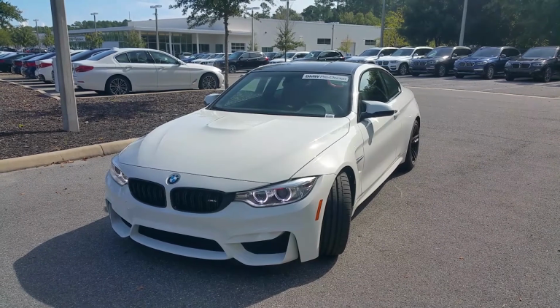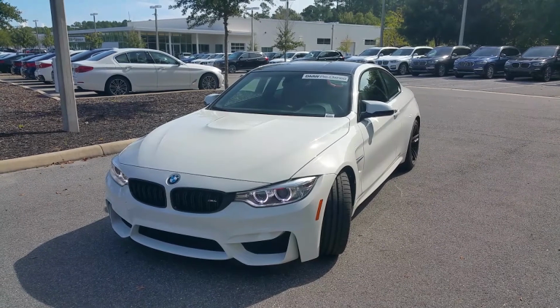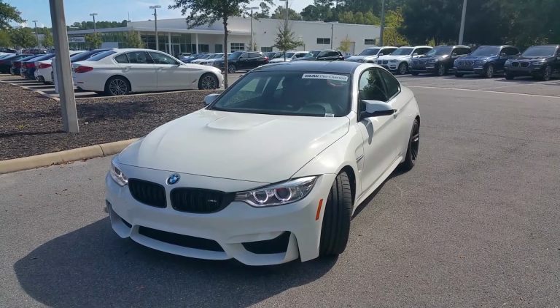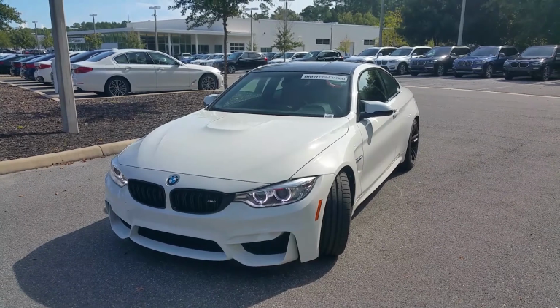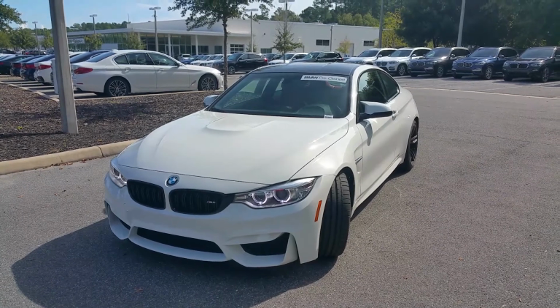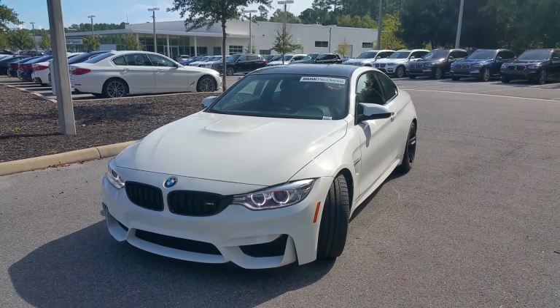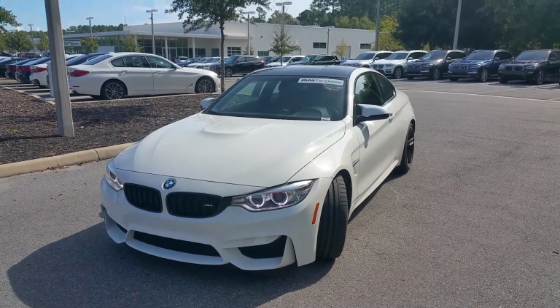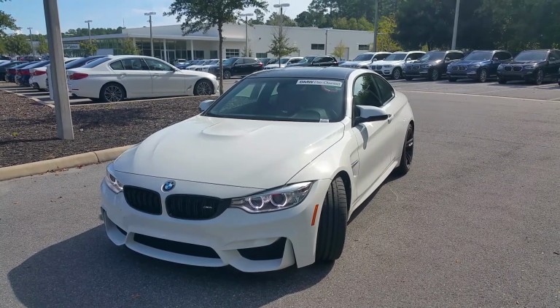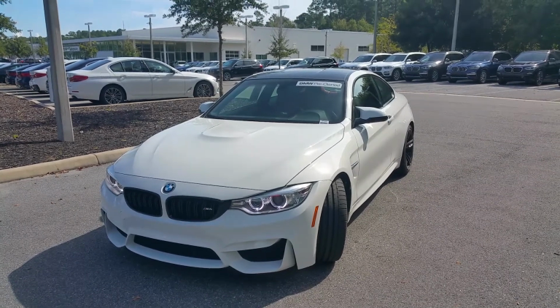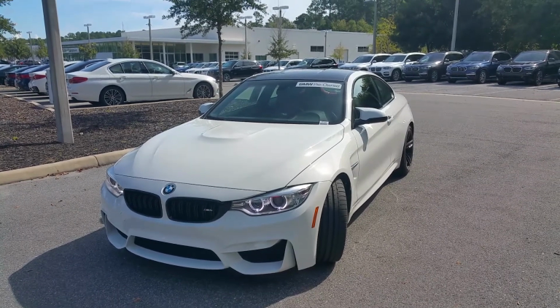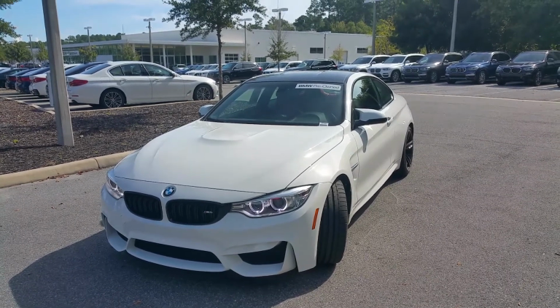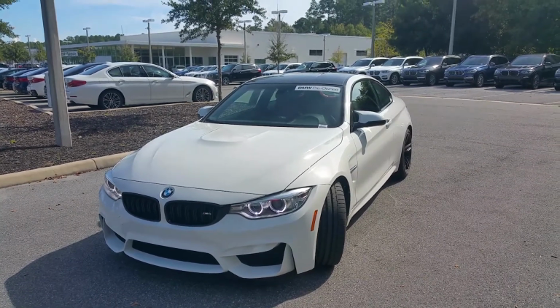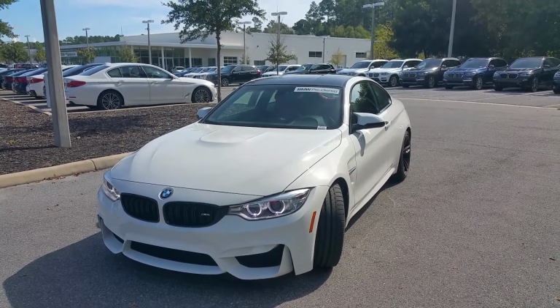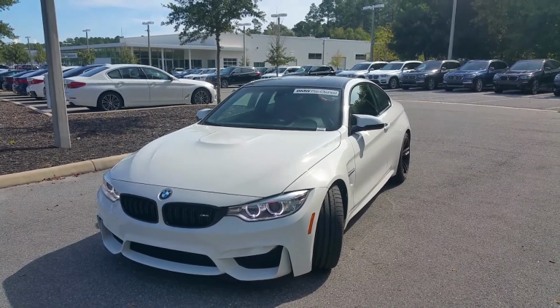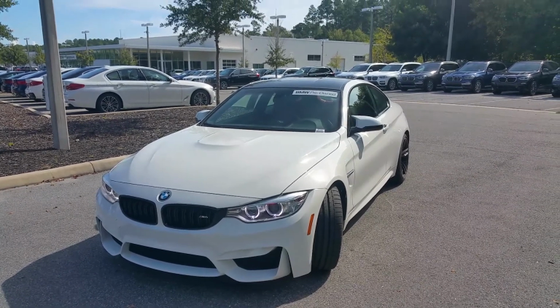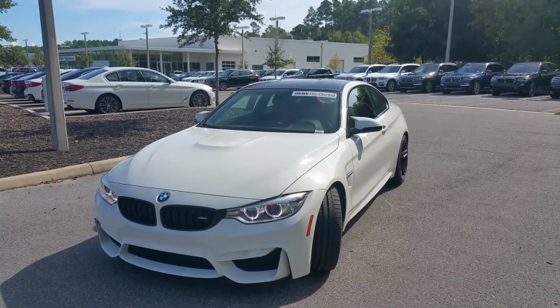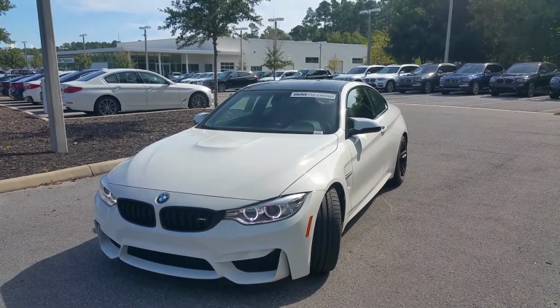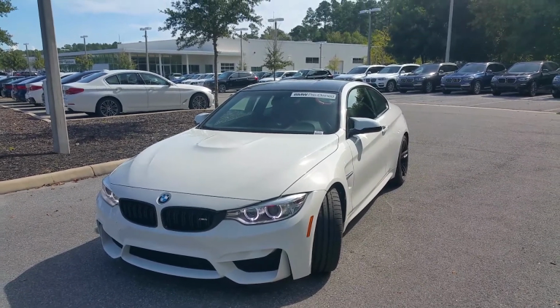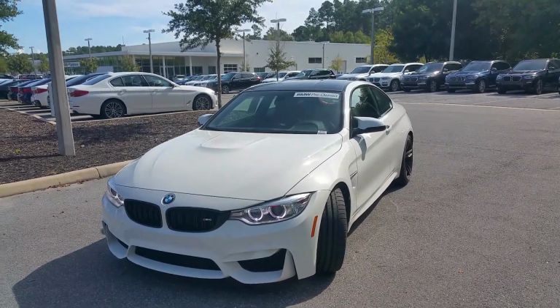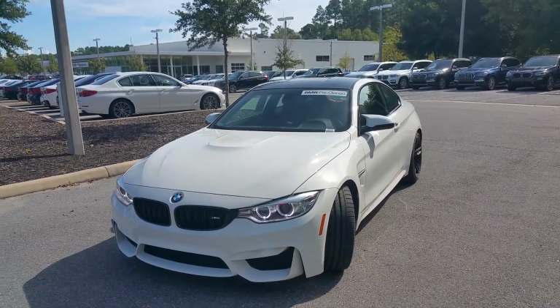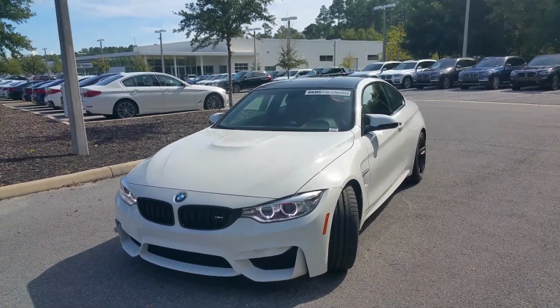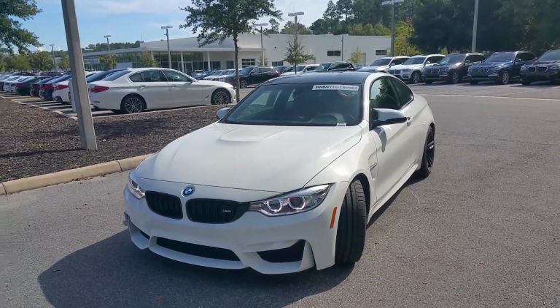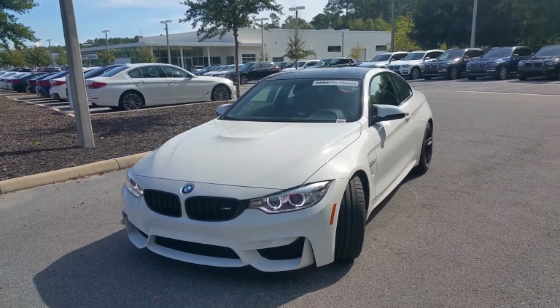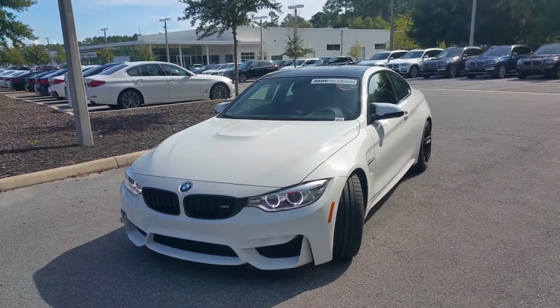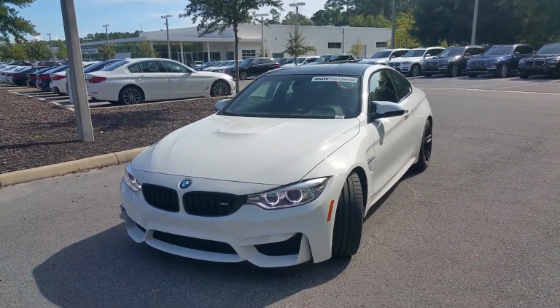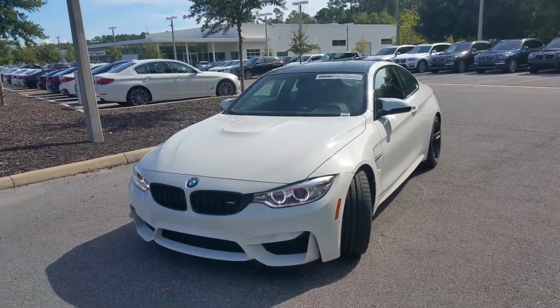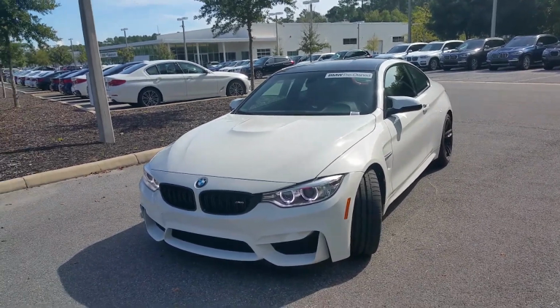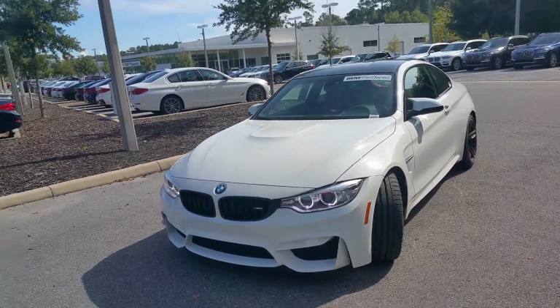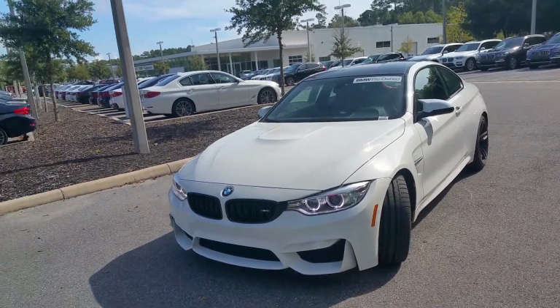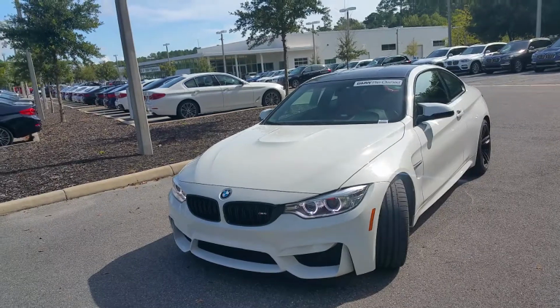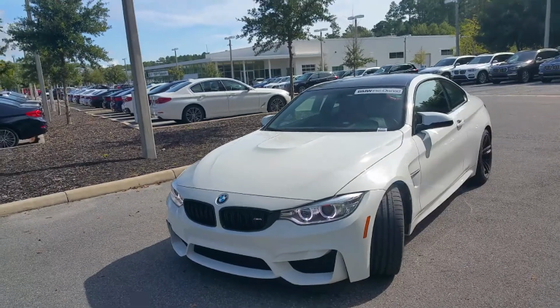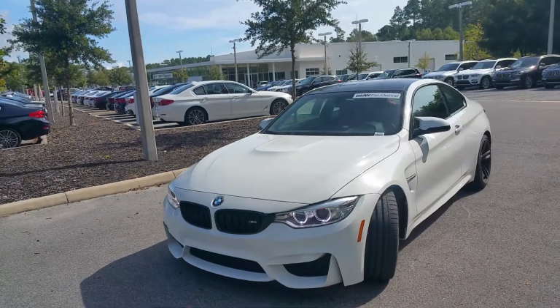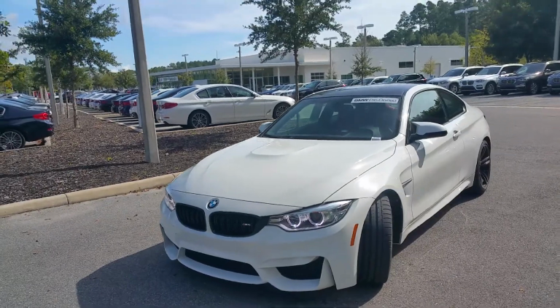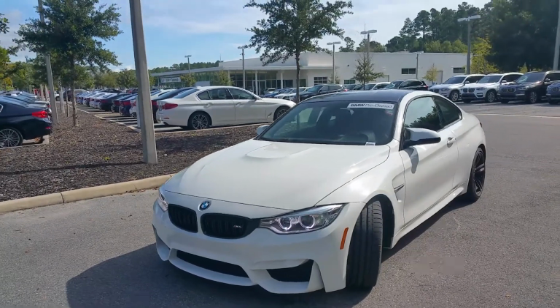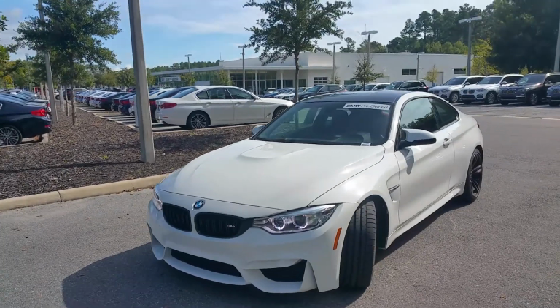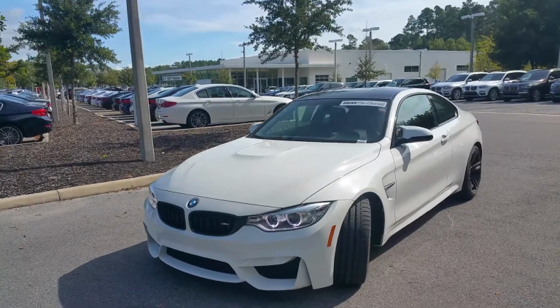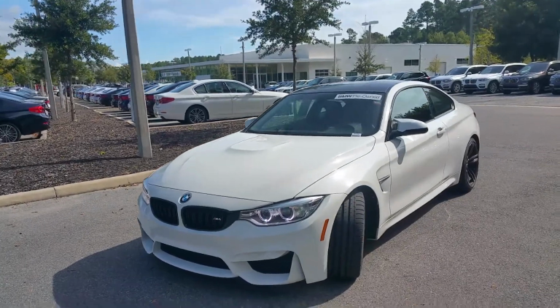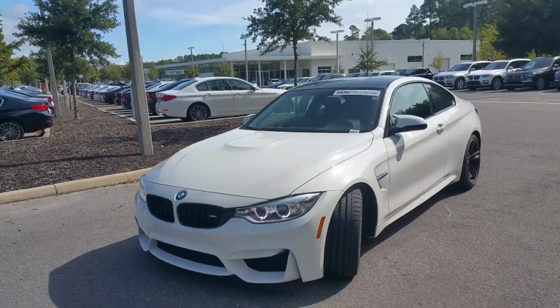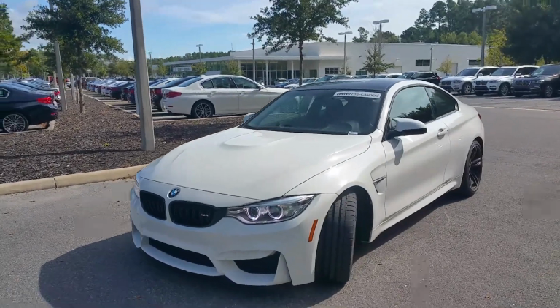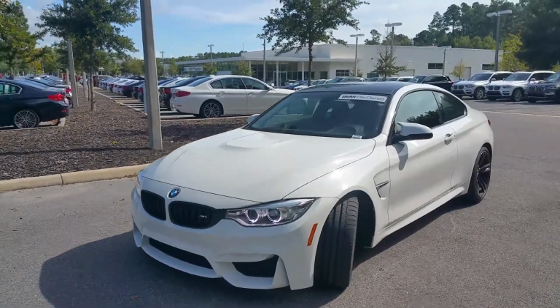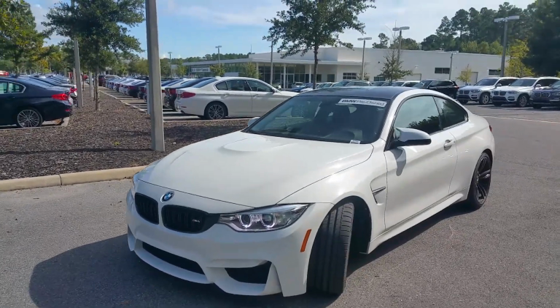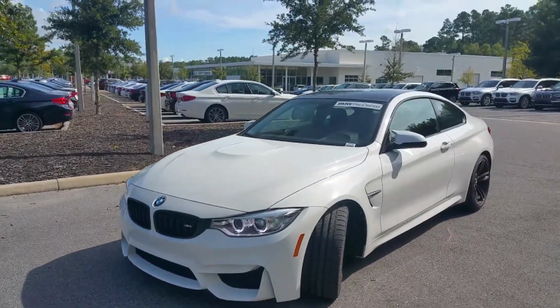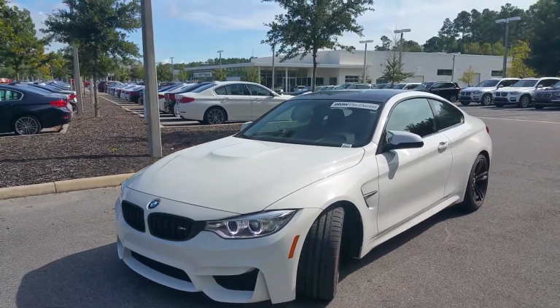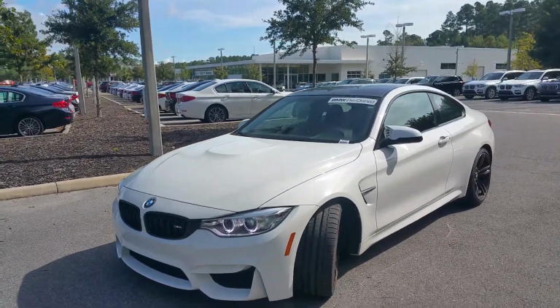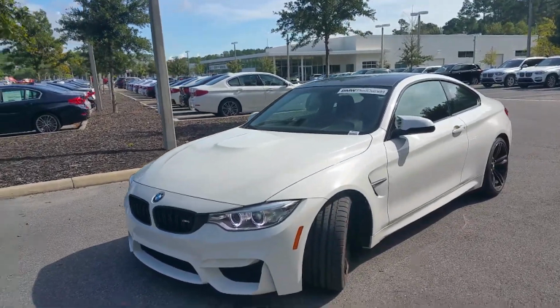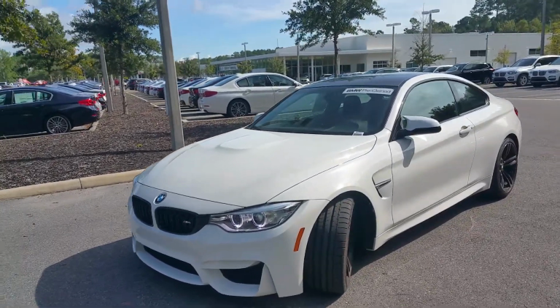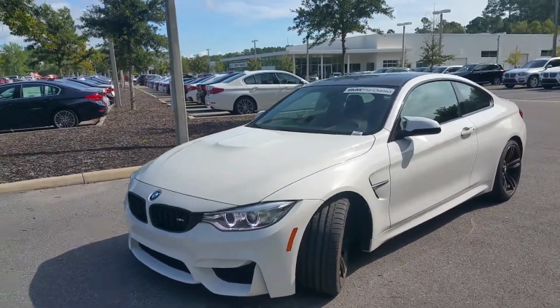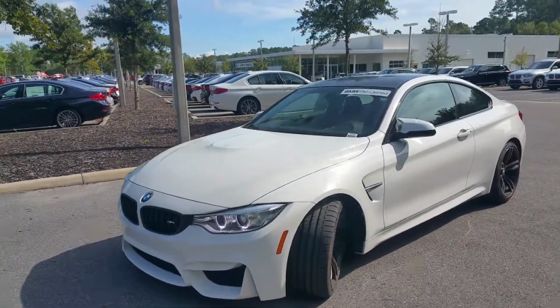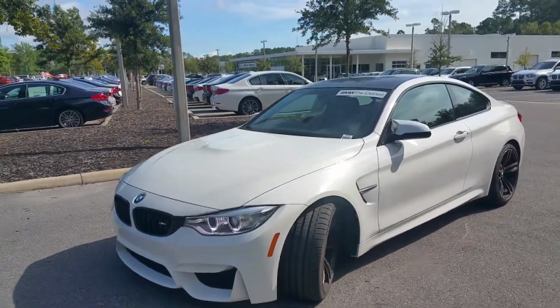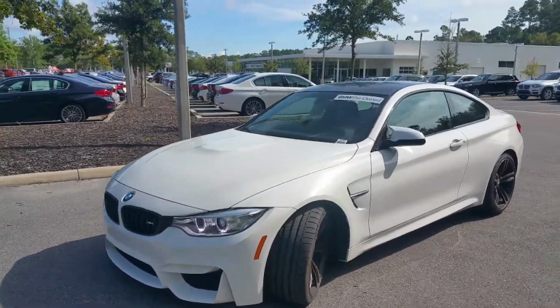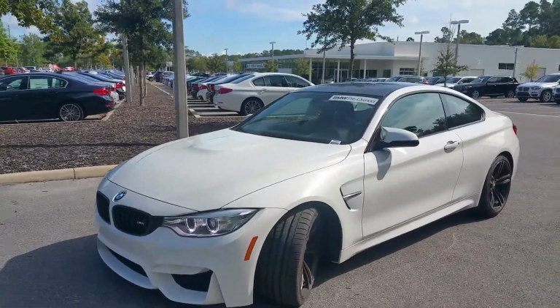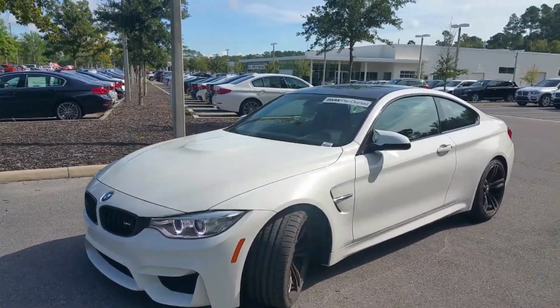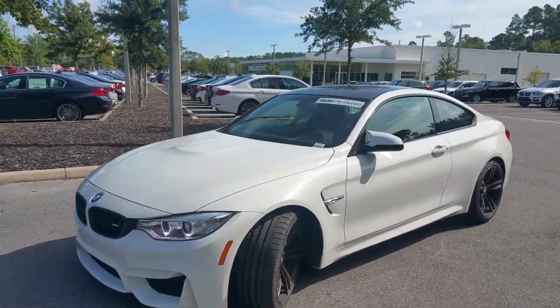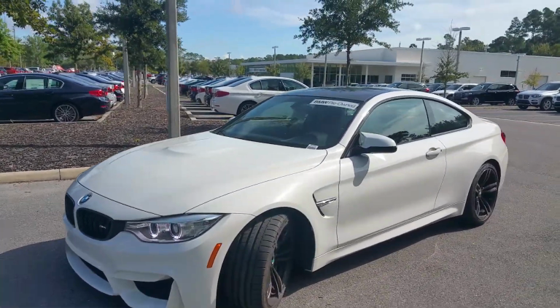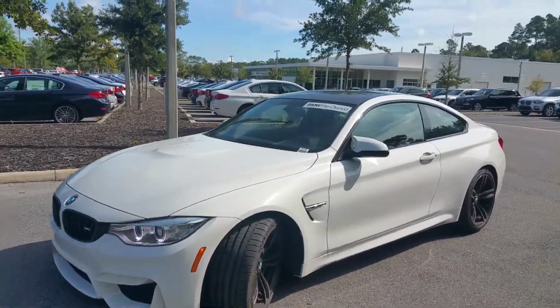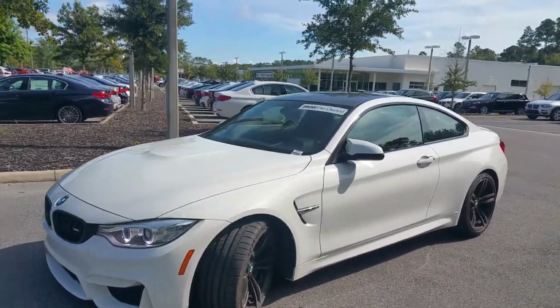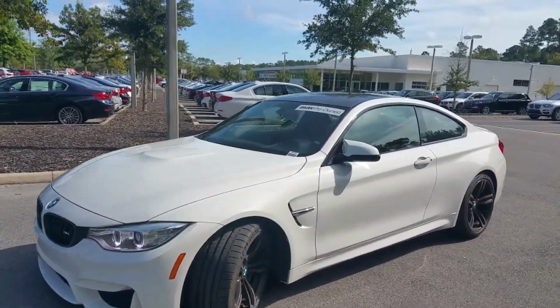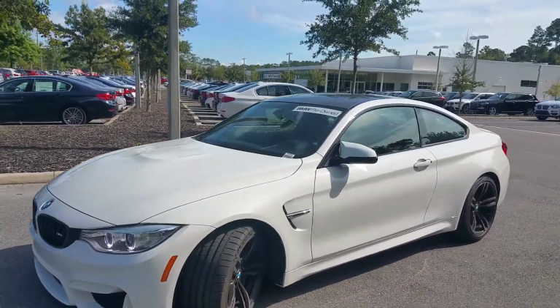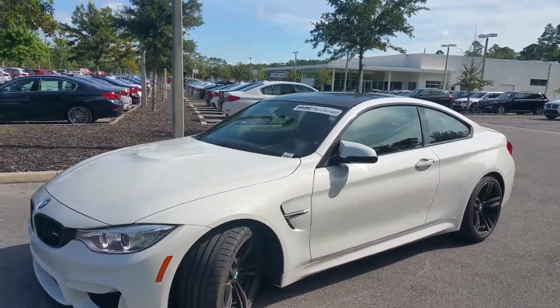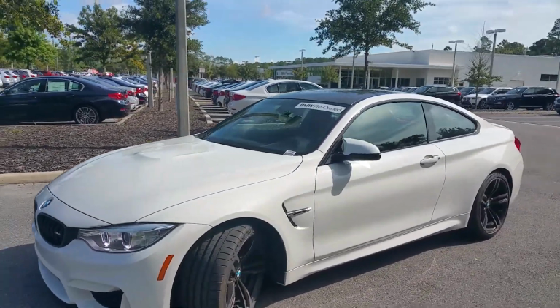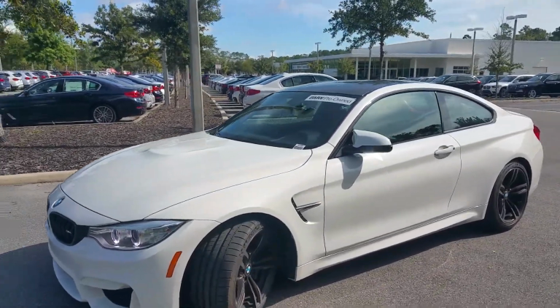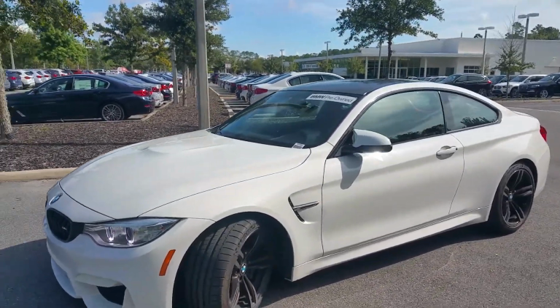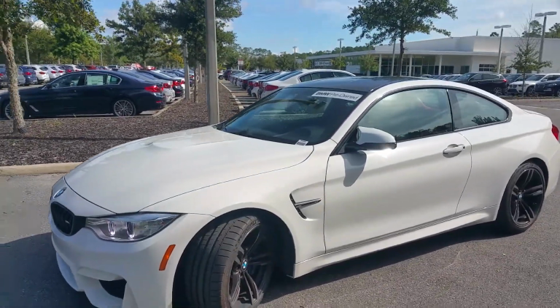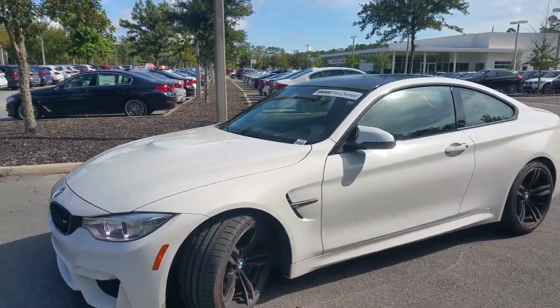Good morning, Joe. Rick Fair, BMW of Gainesville. Wanted to send you a quick video on this beautiful 2015 BMW M4.